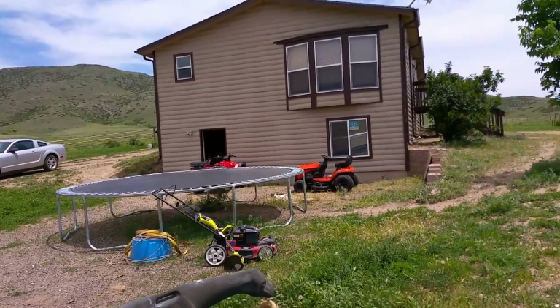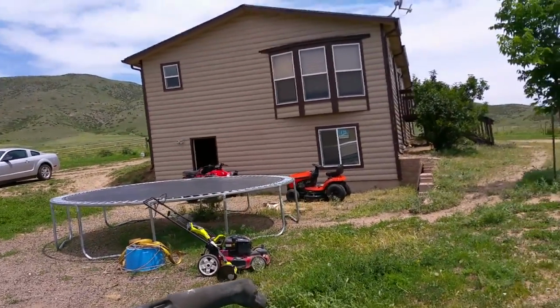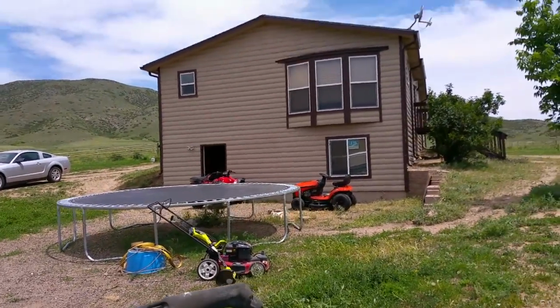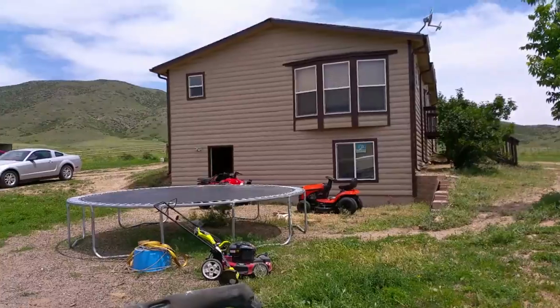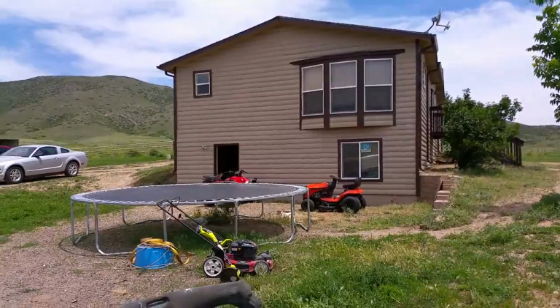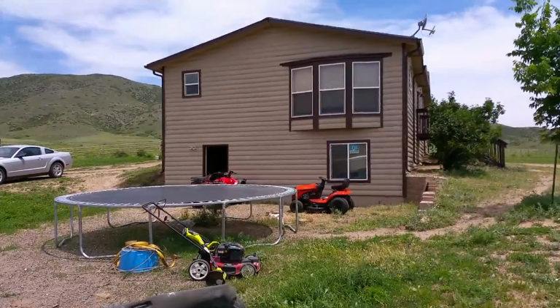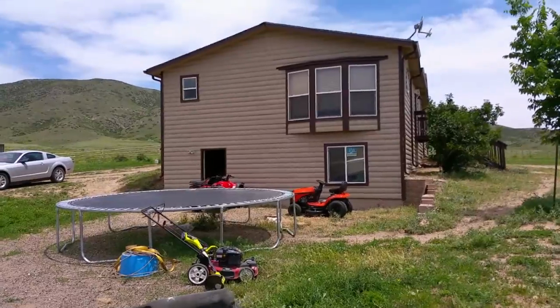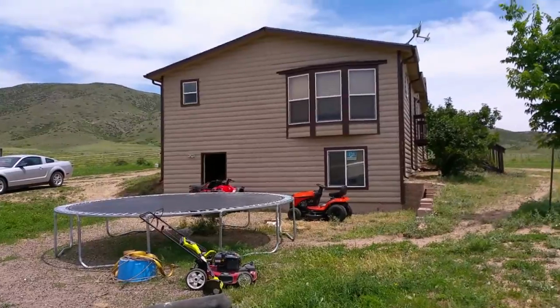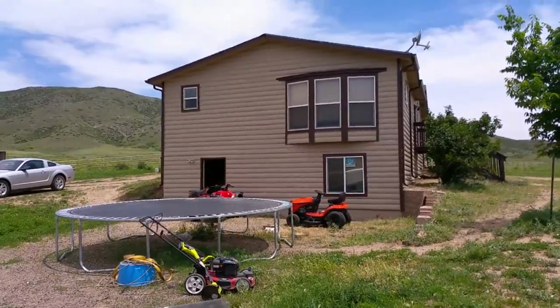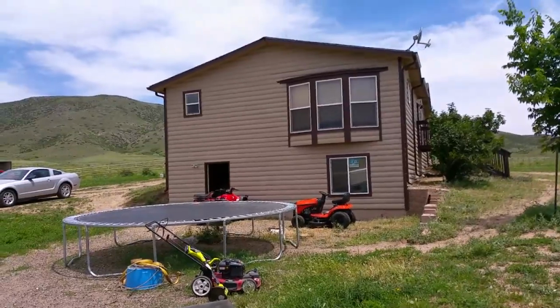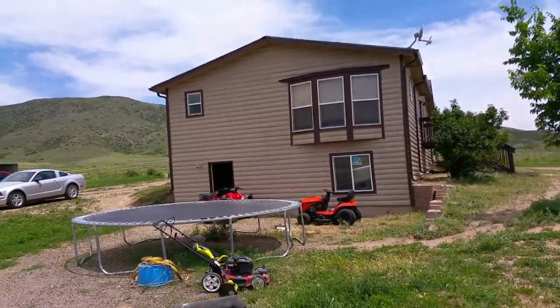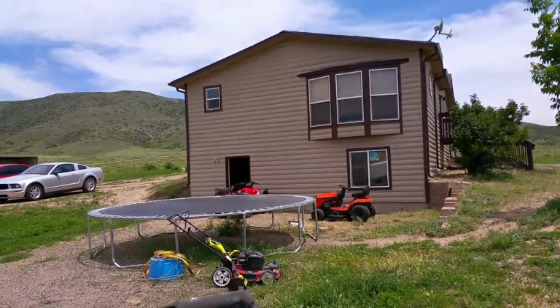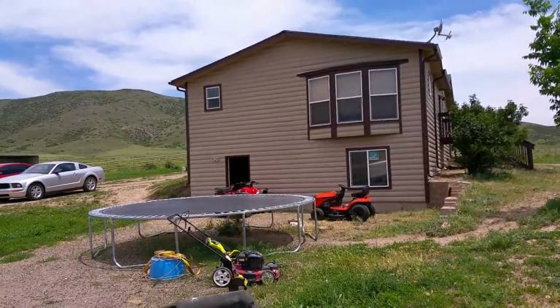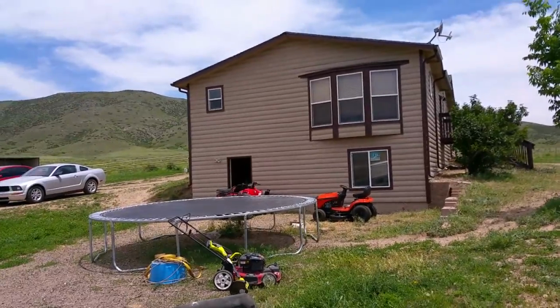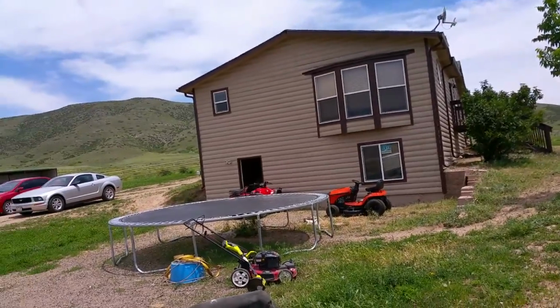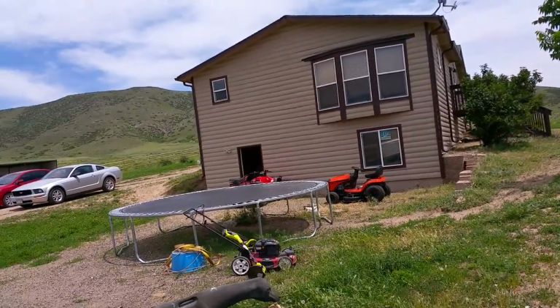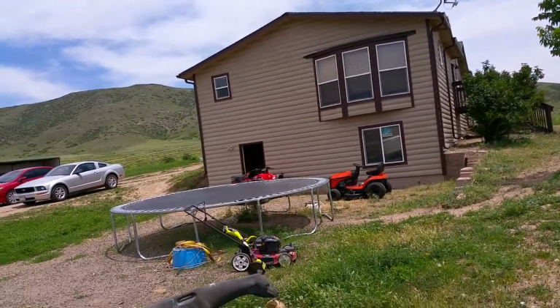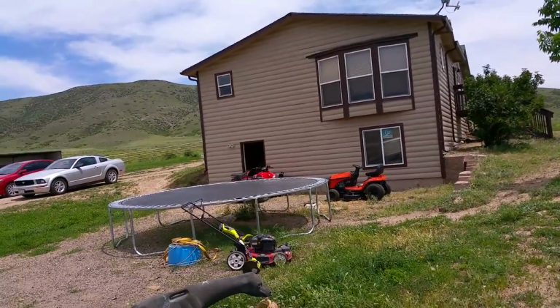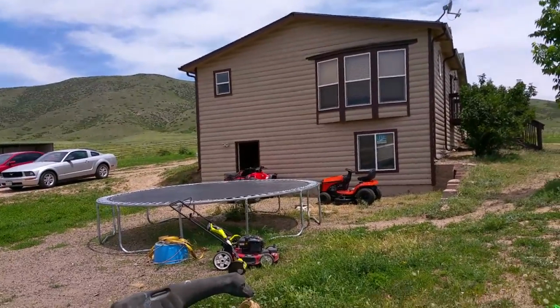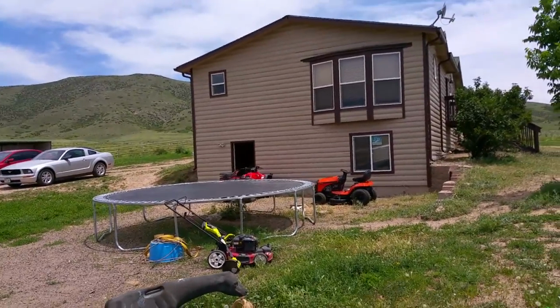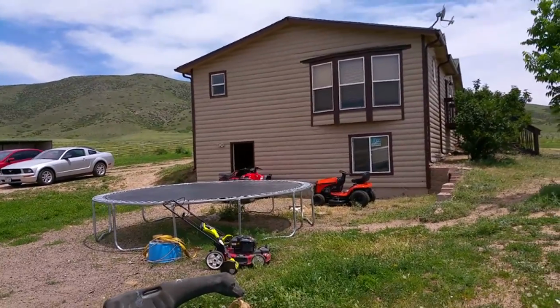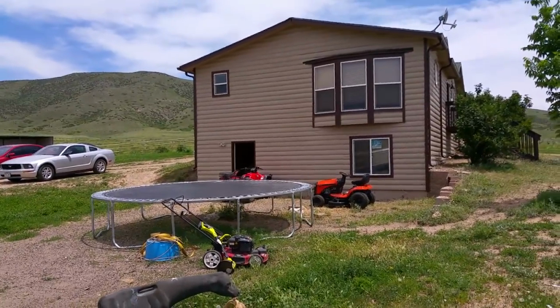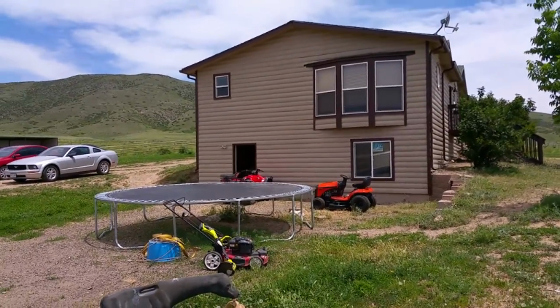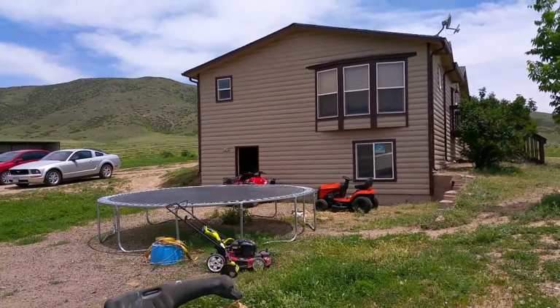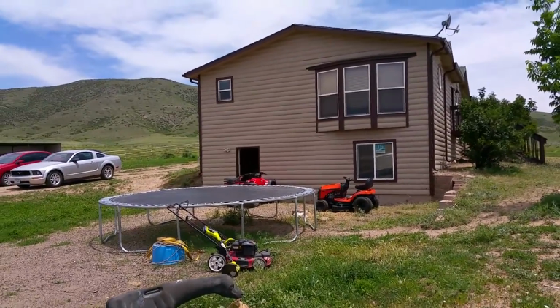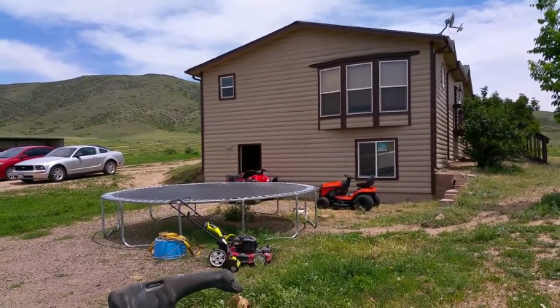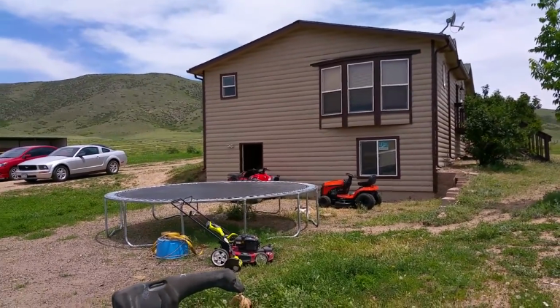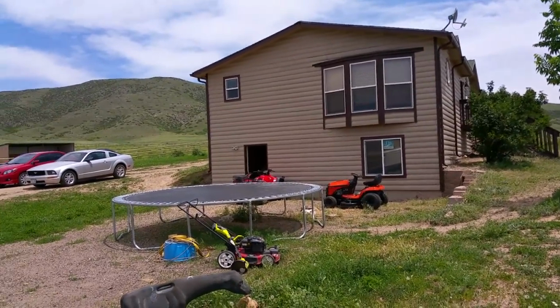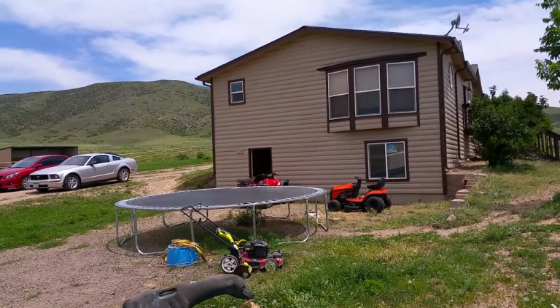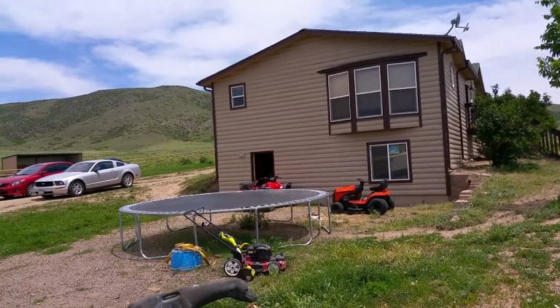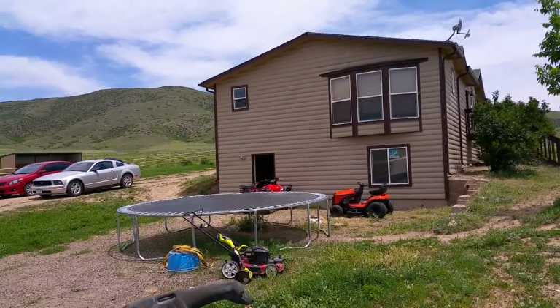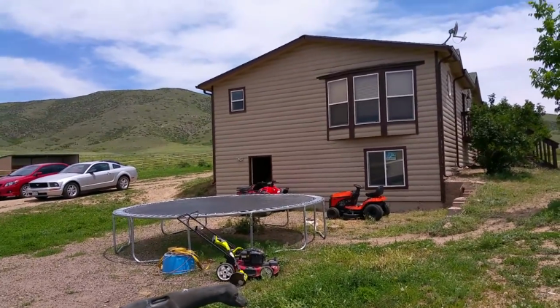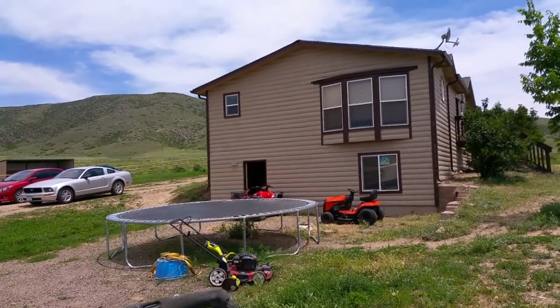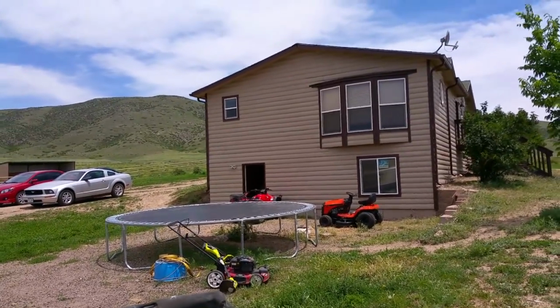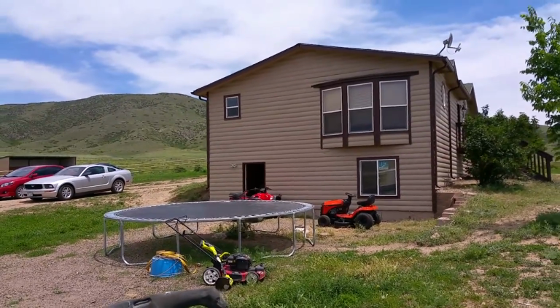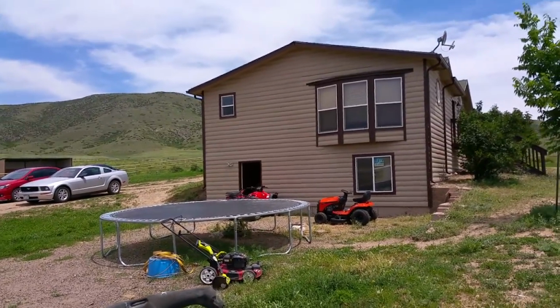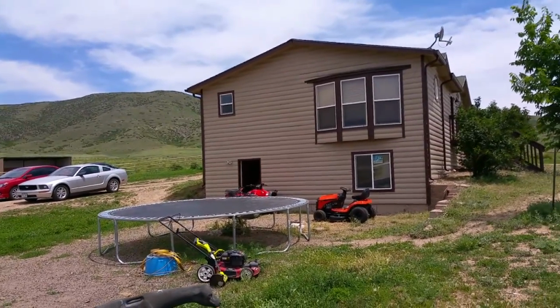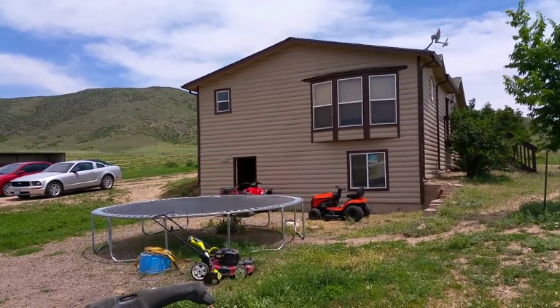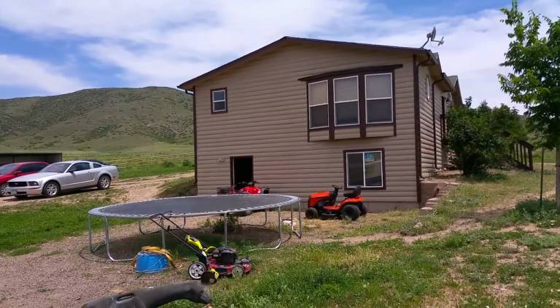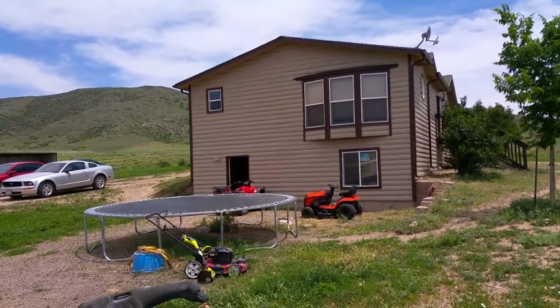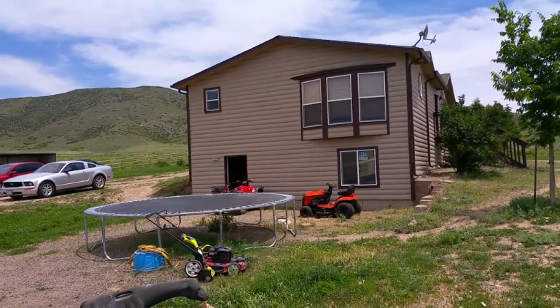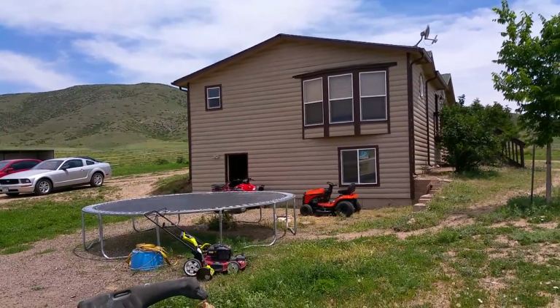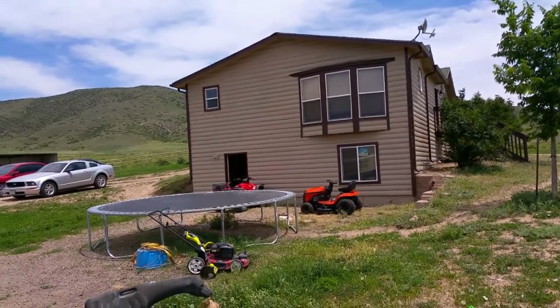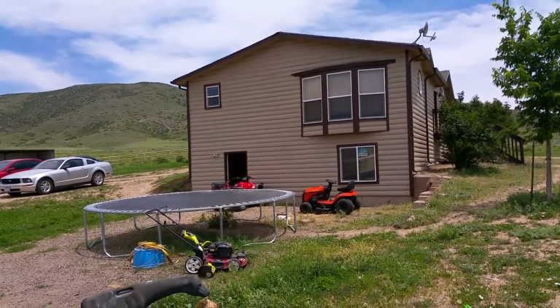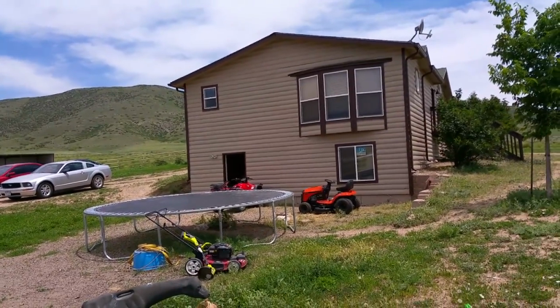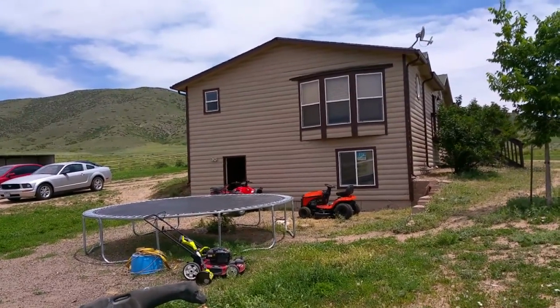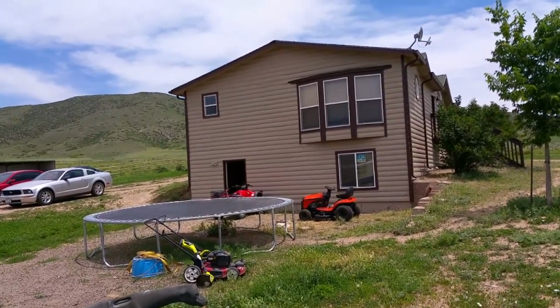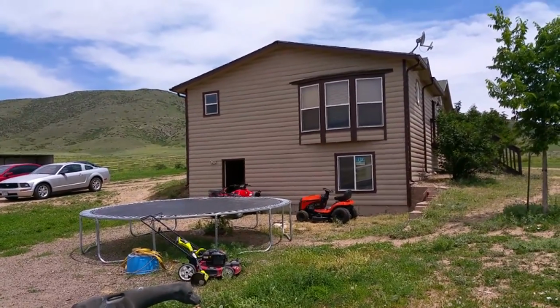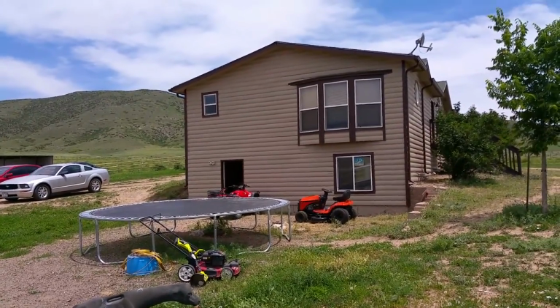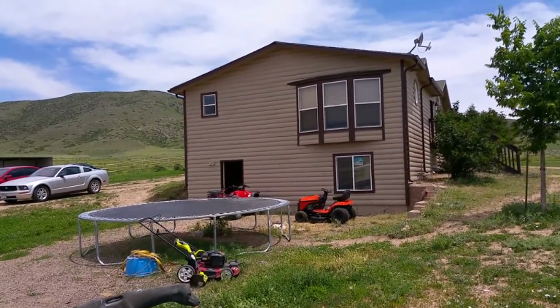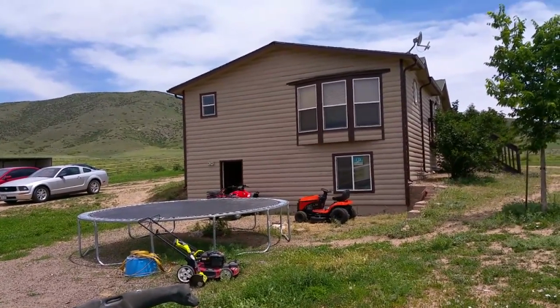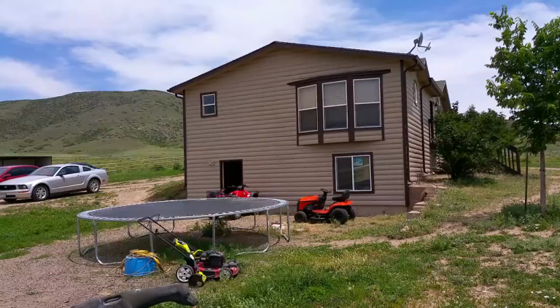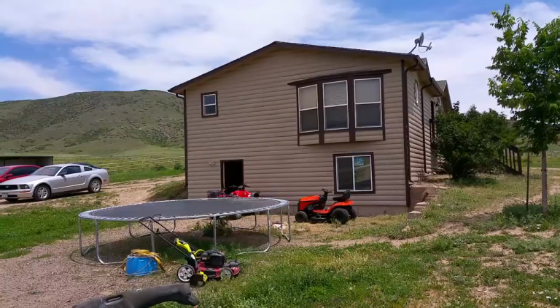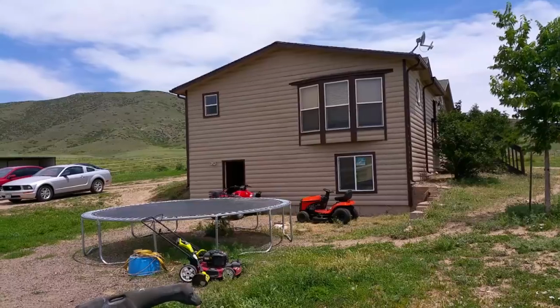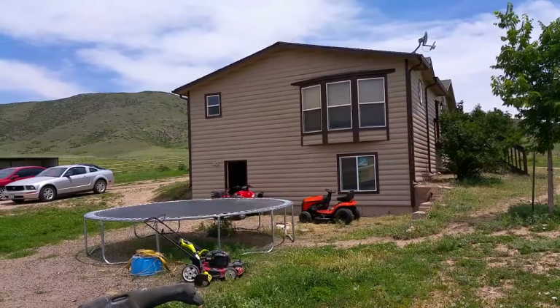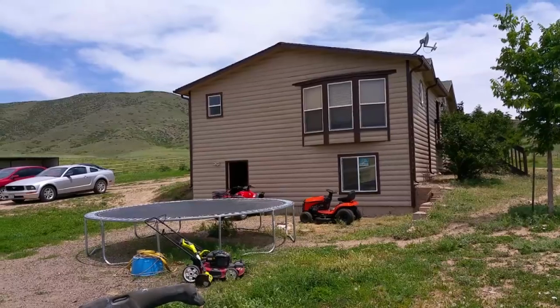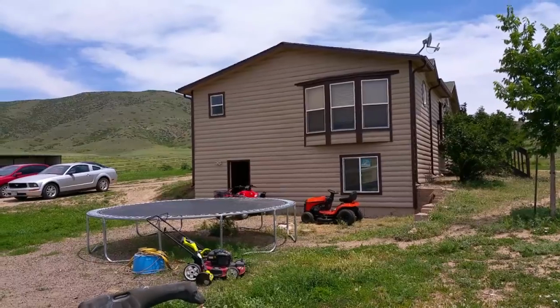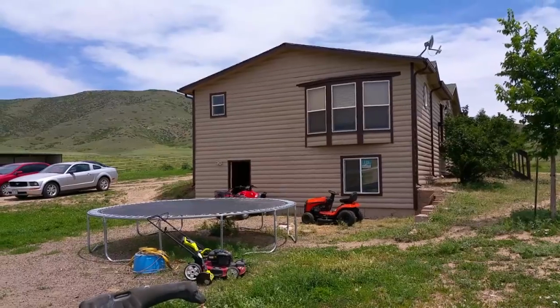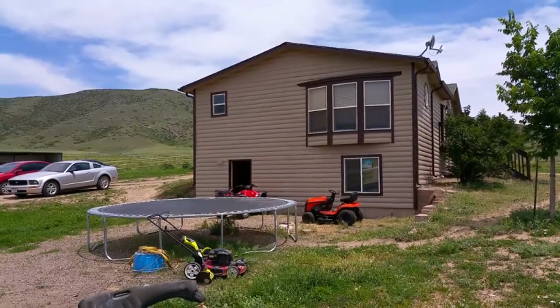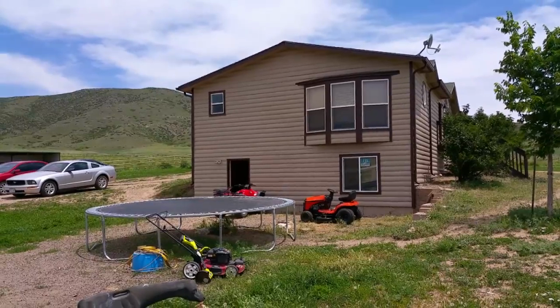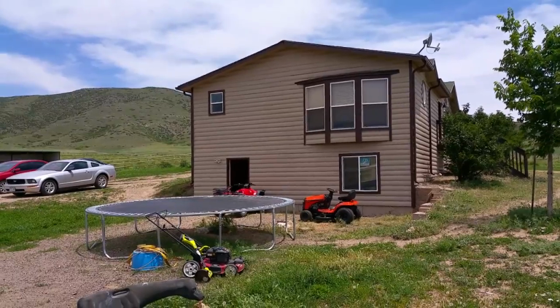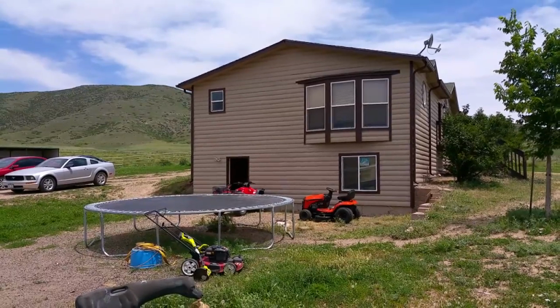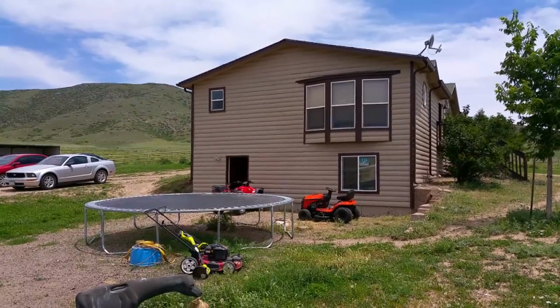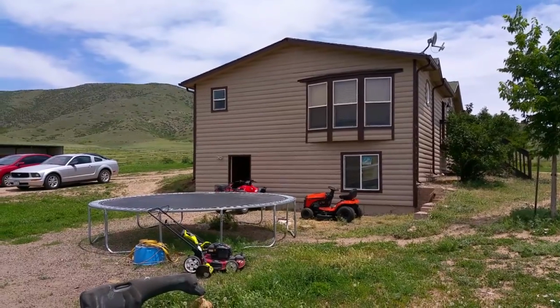We're here in Loveland, Colorado. This is a log-based home and we just got done doing that in June 2015.